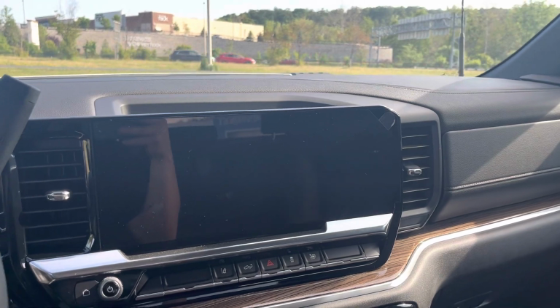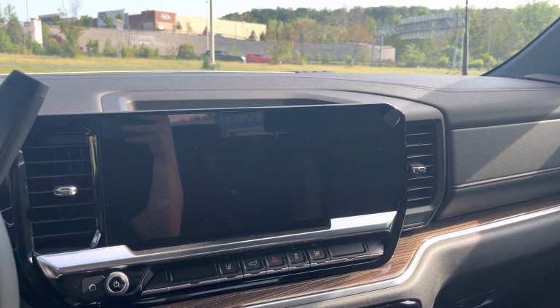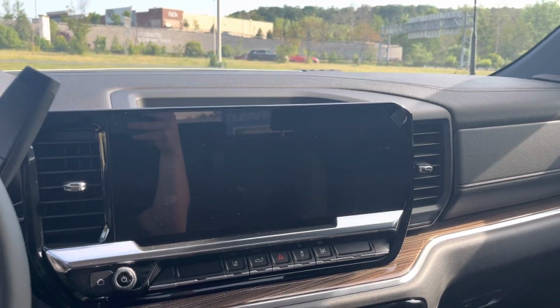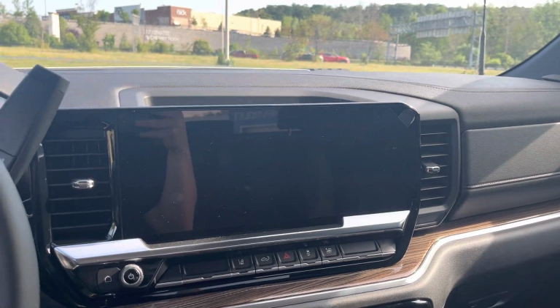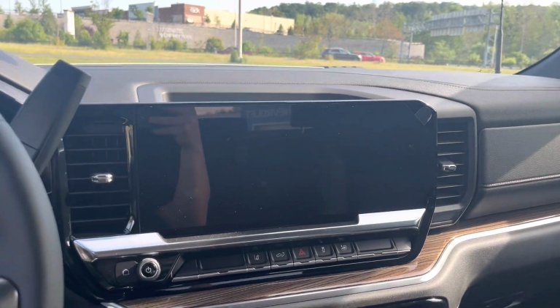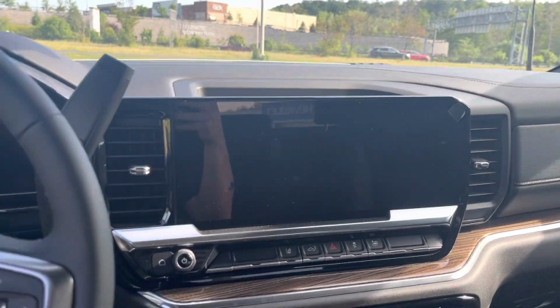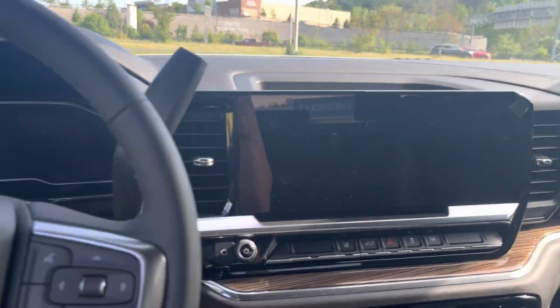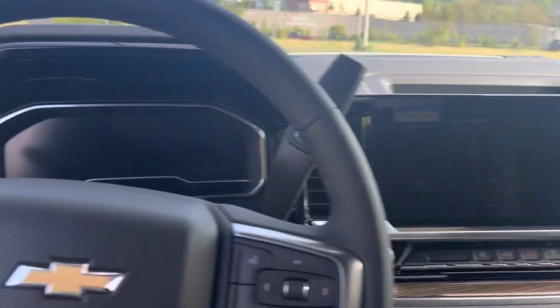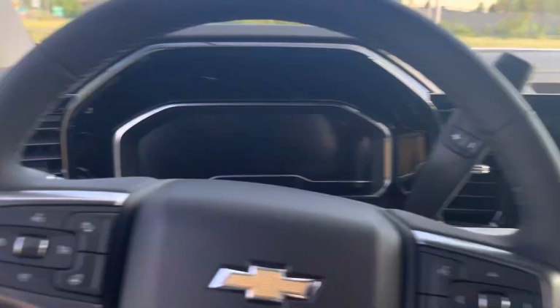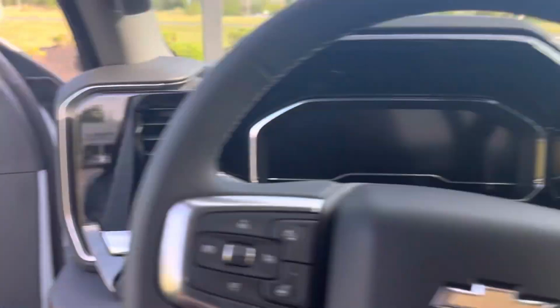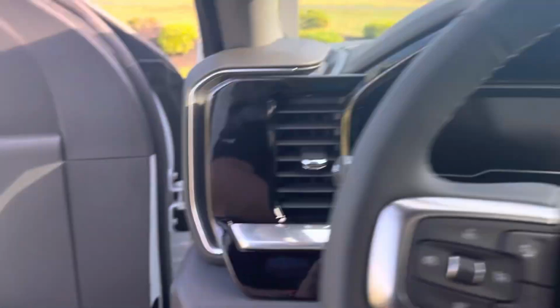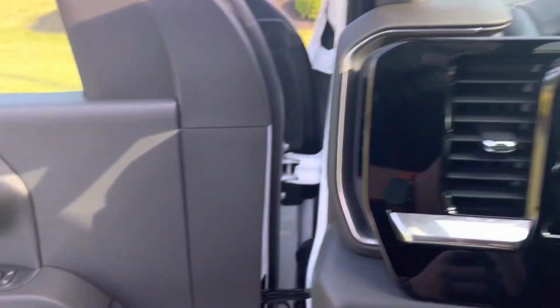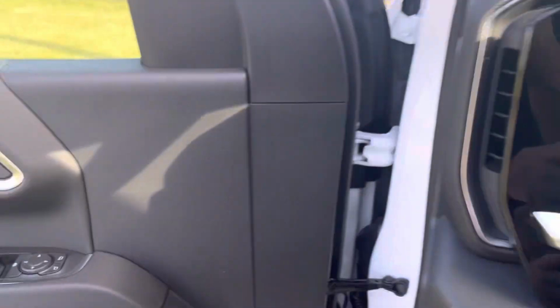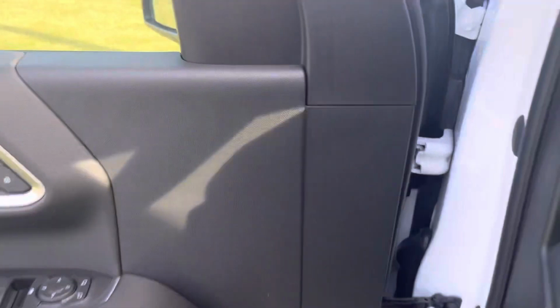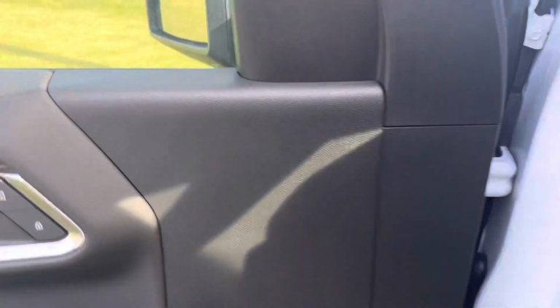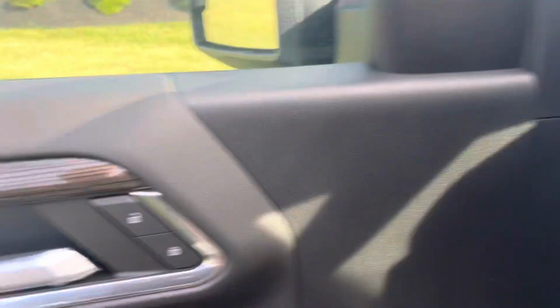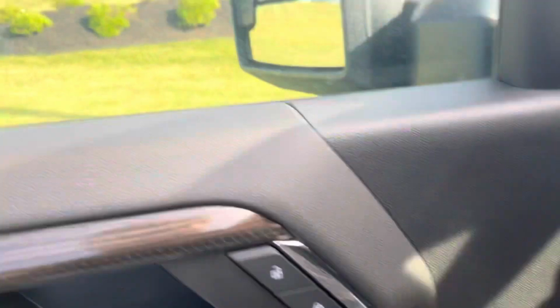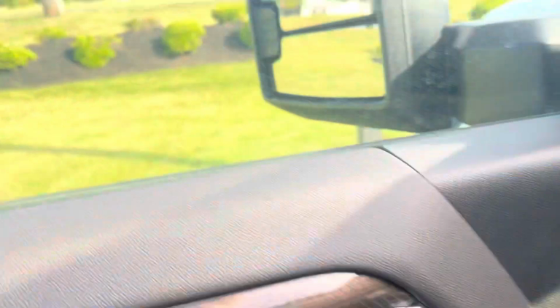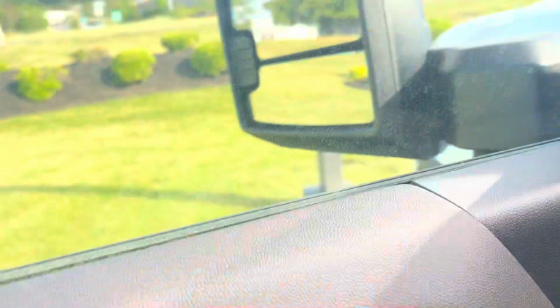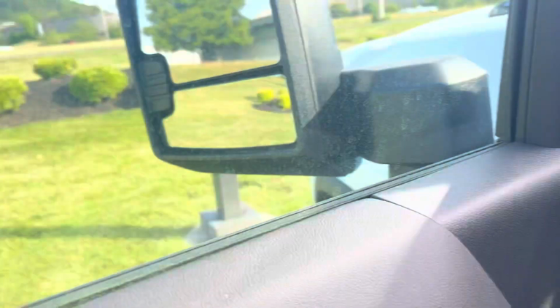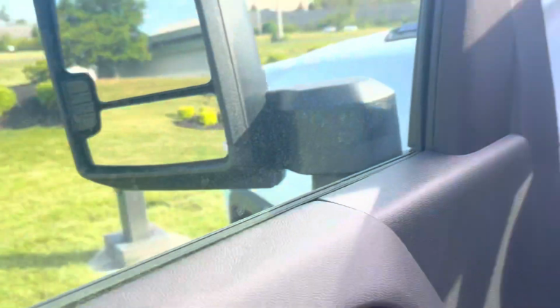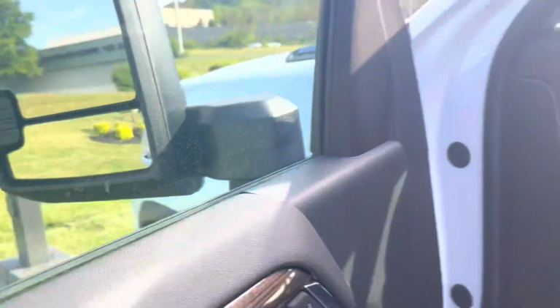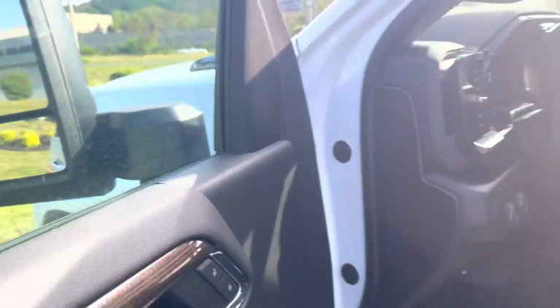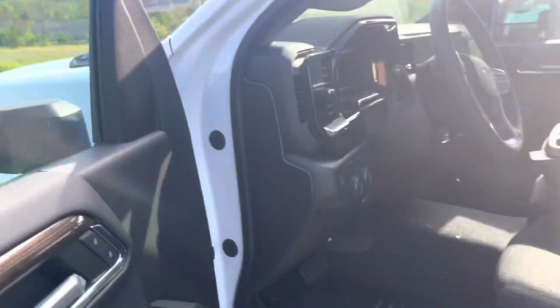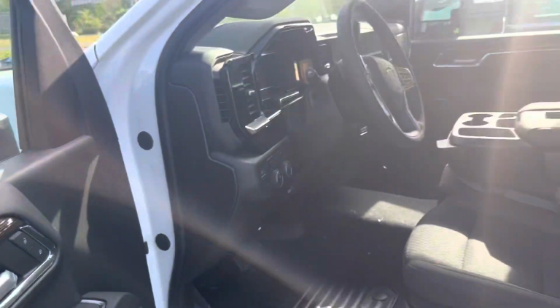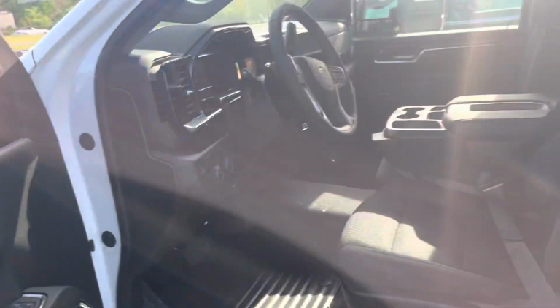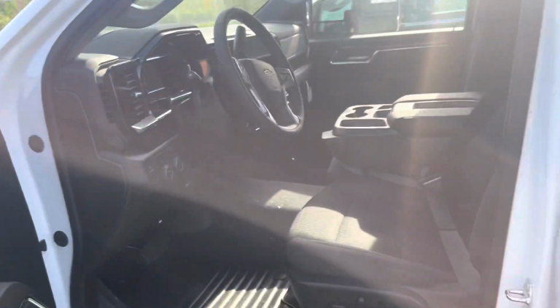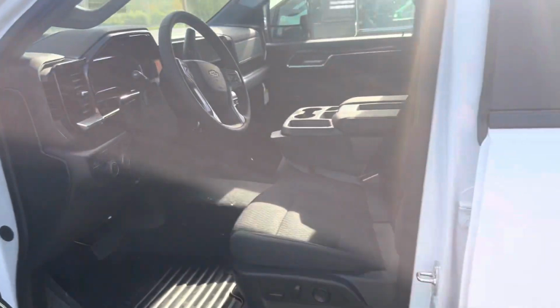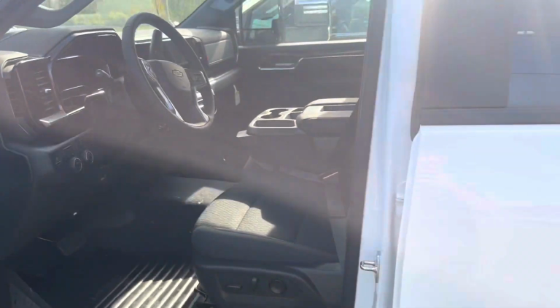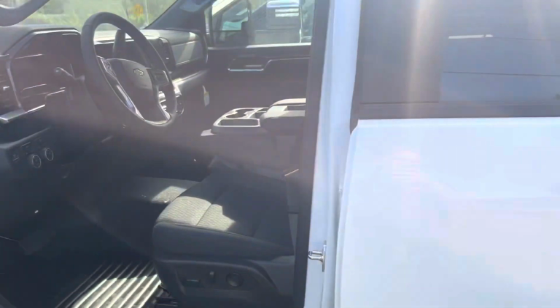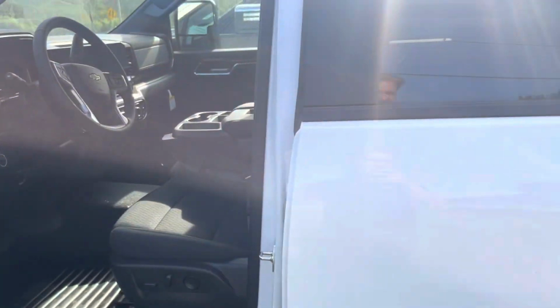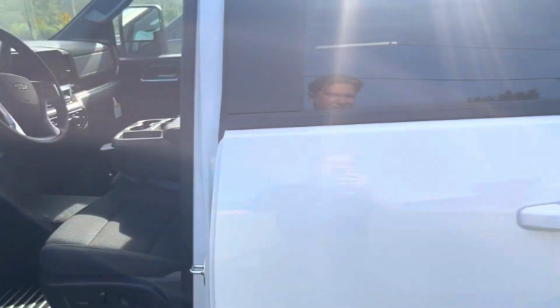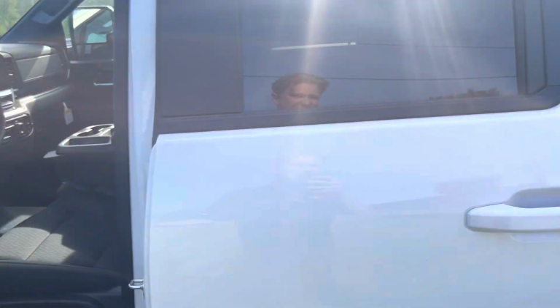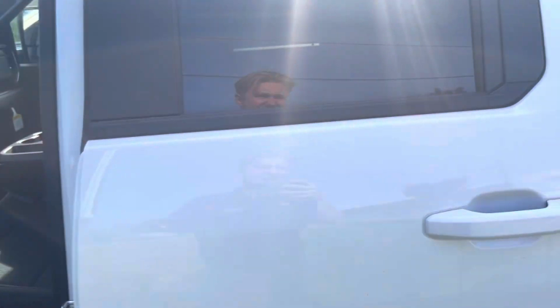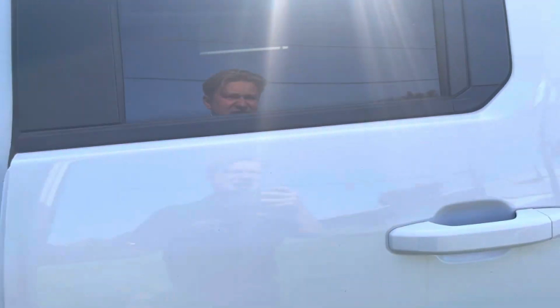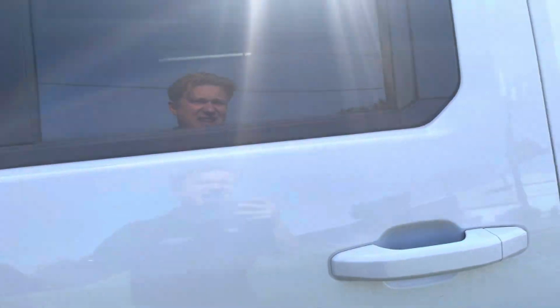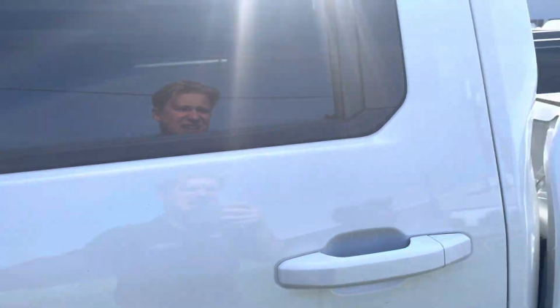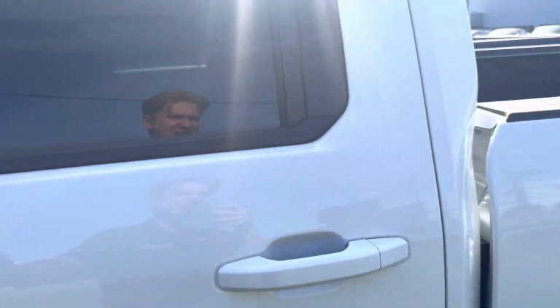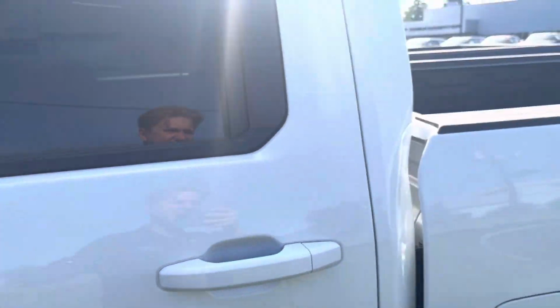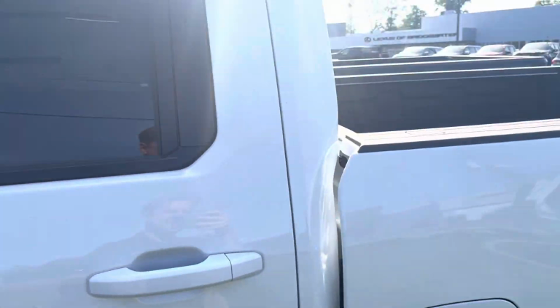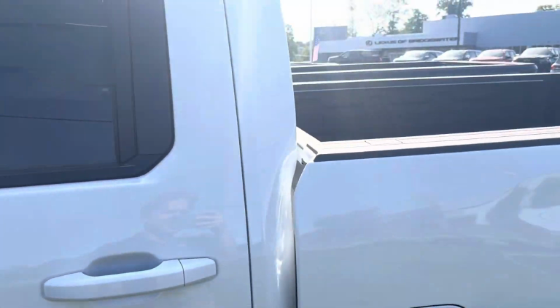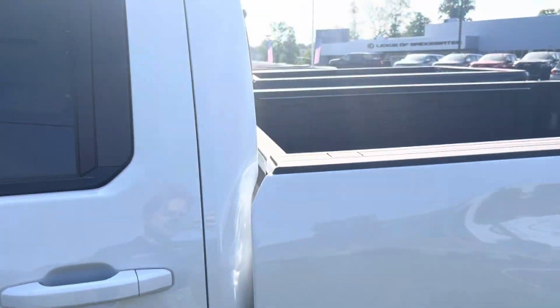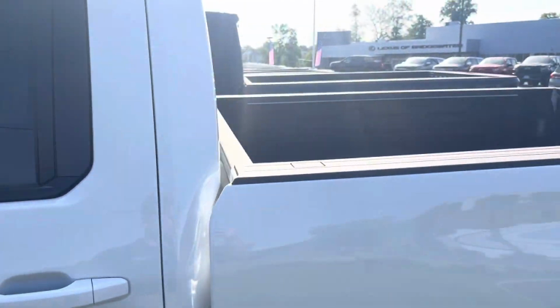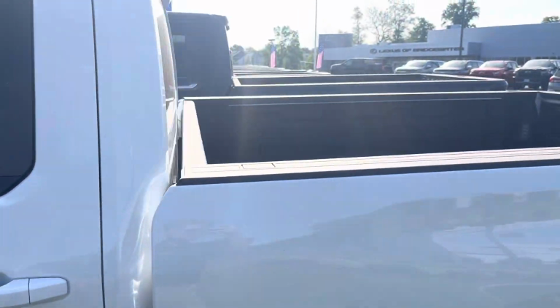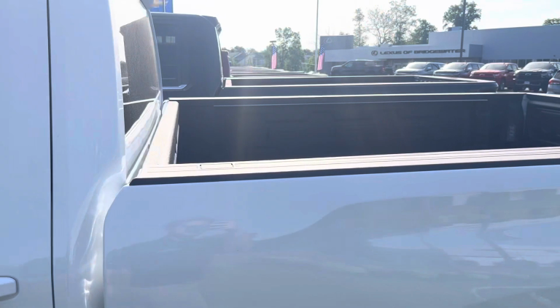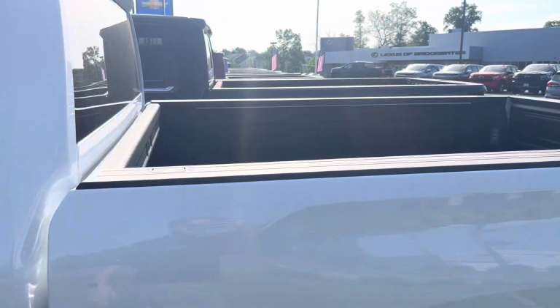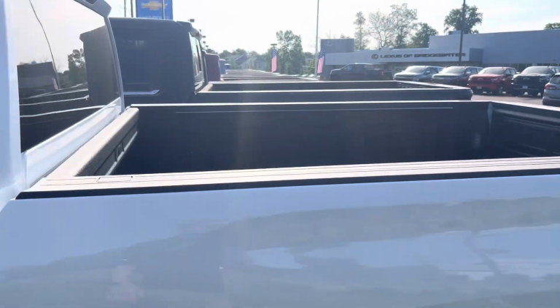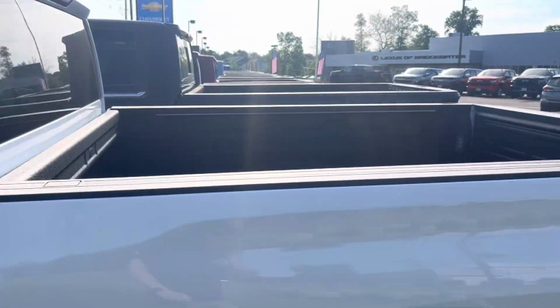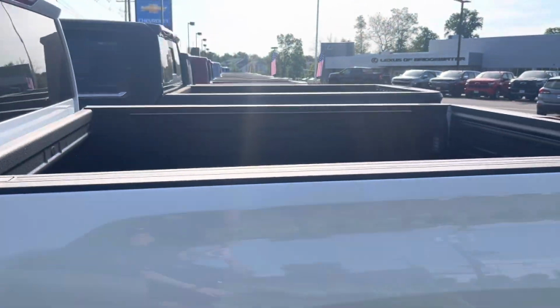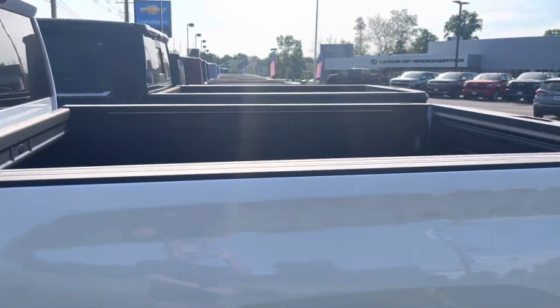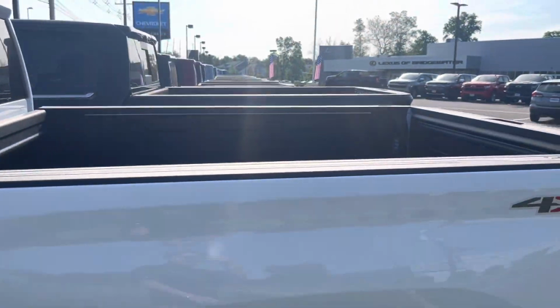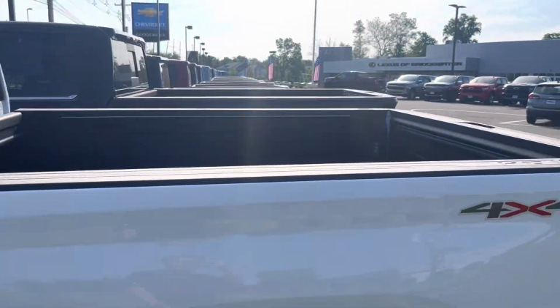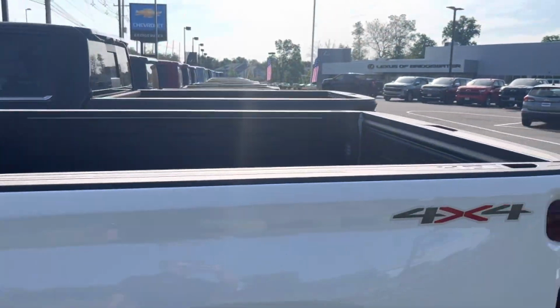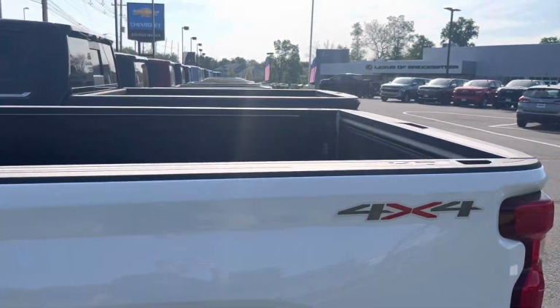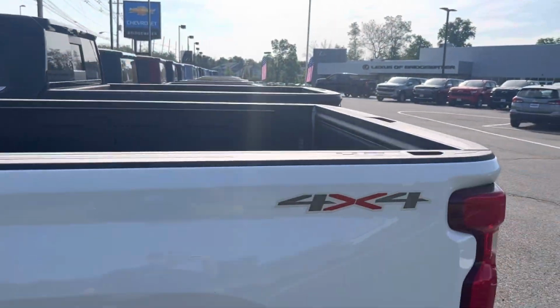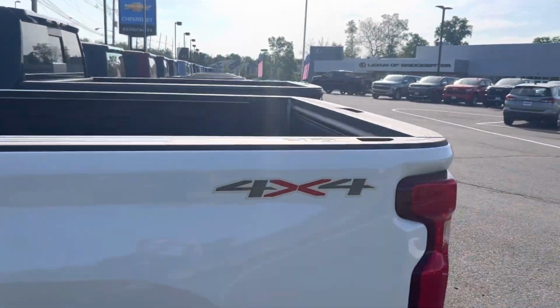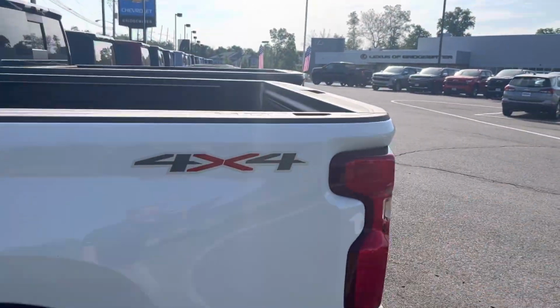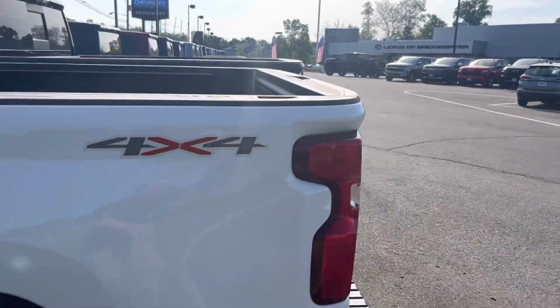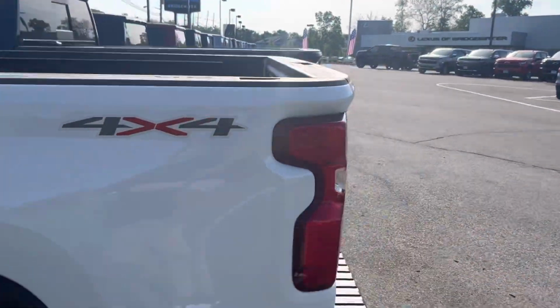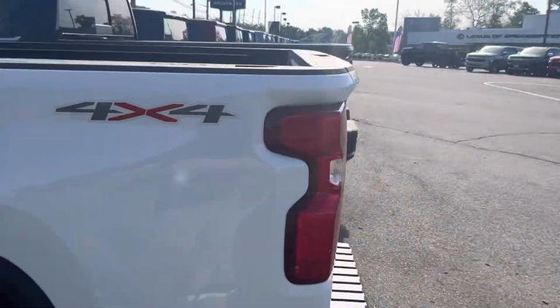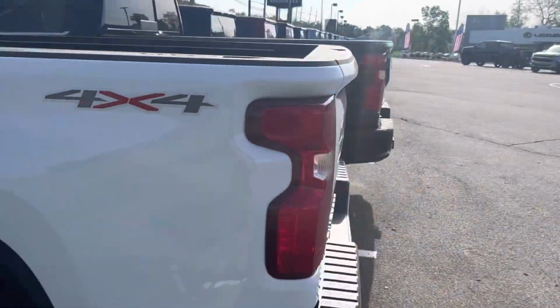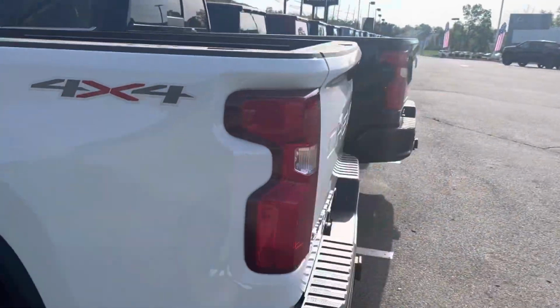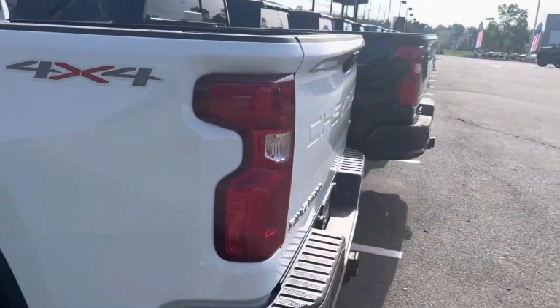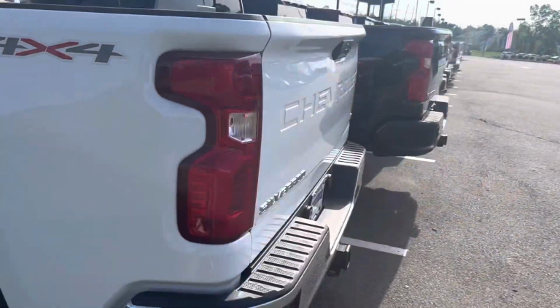This one here is the double cab with a six and a half foot bed.